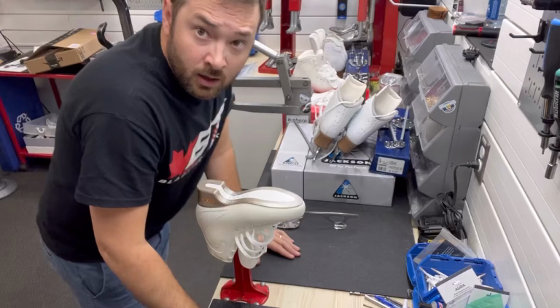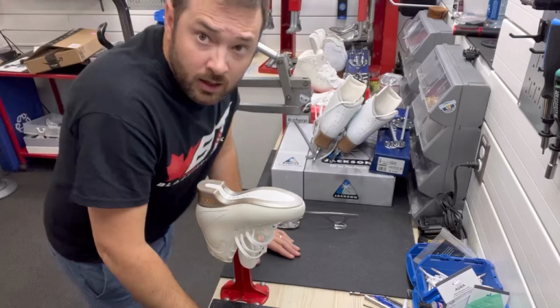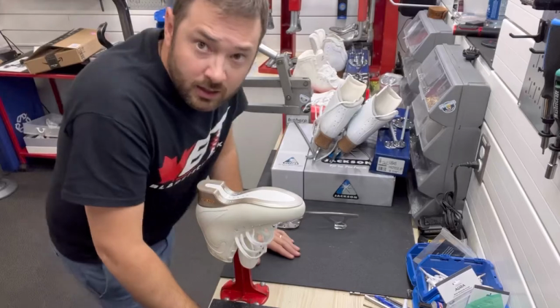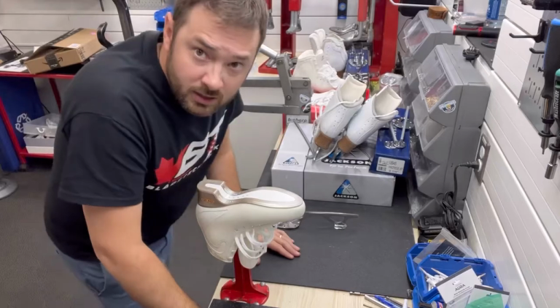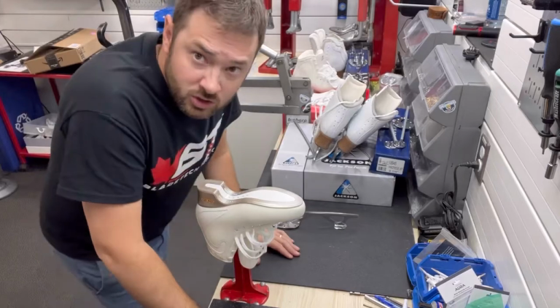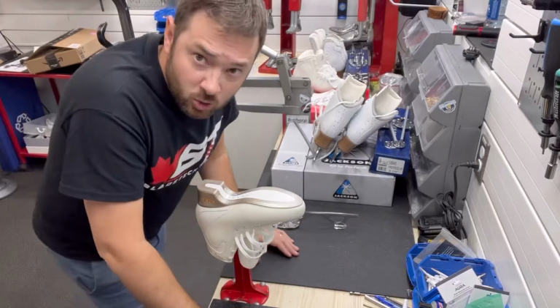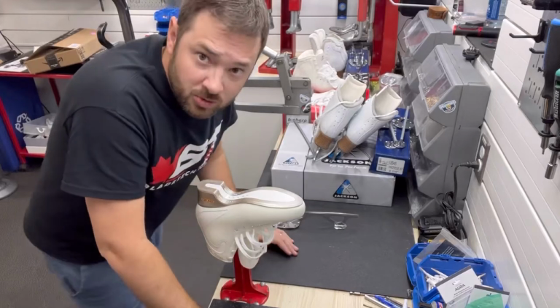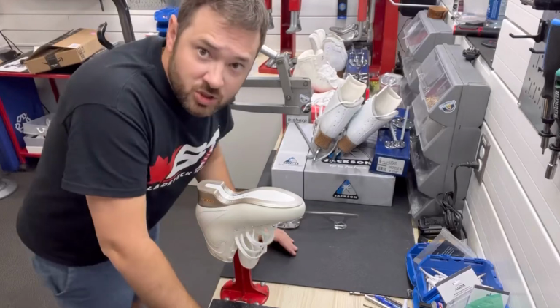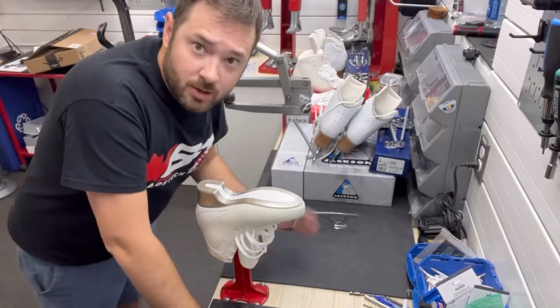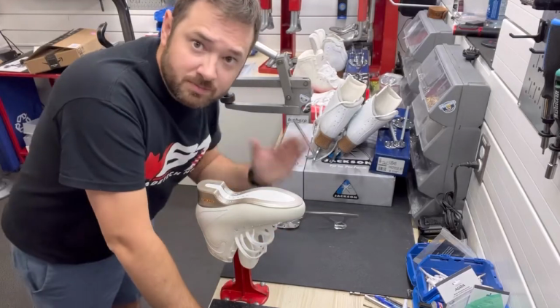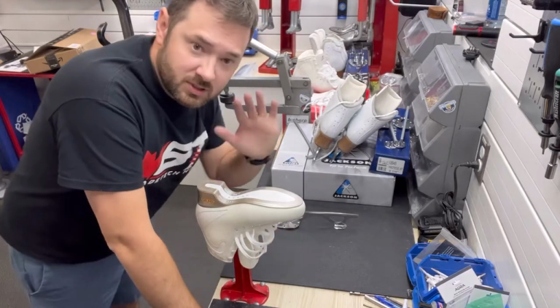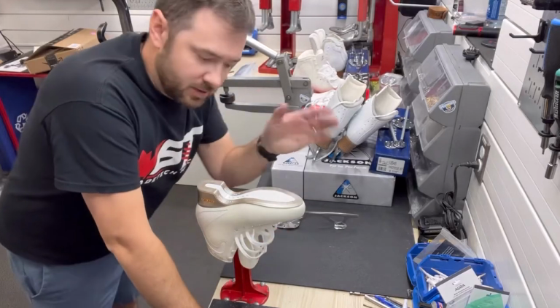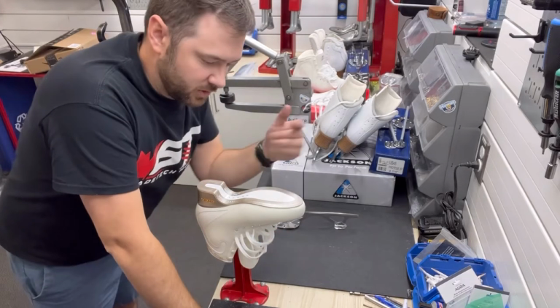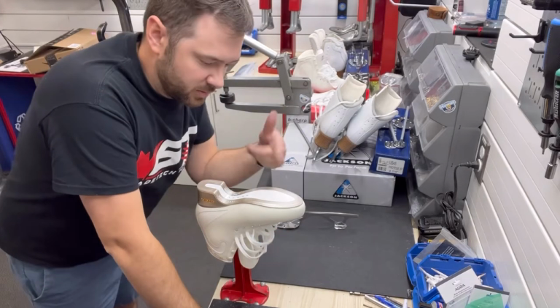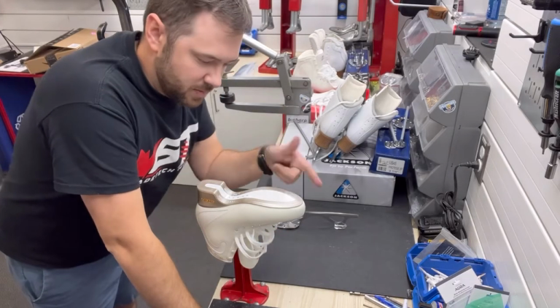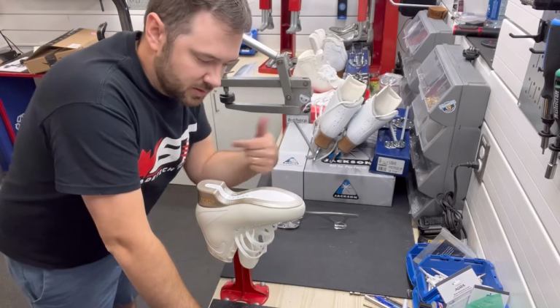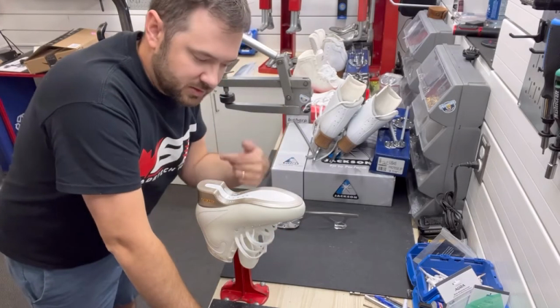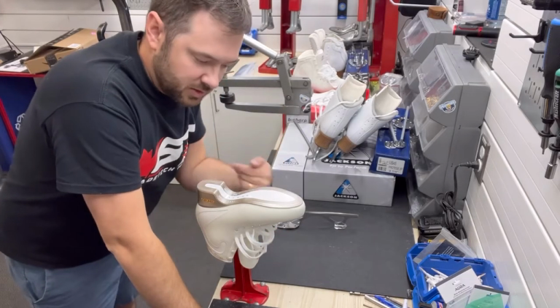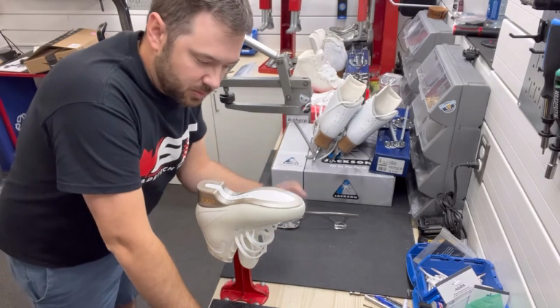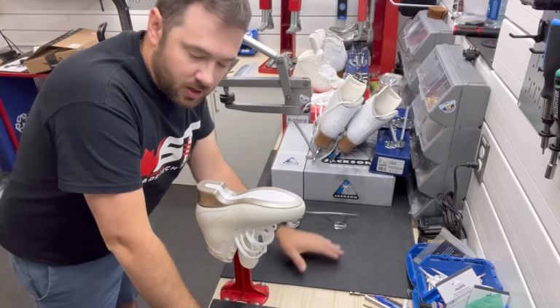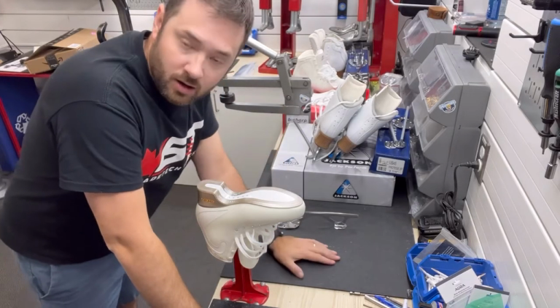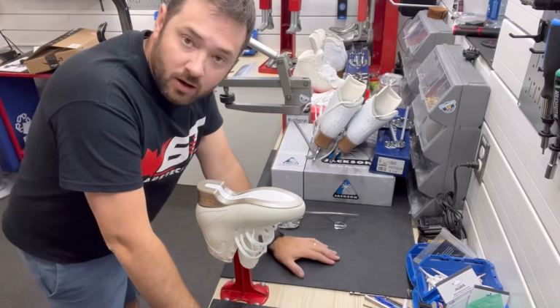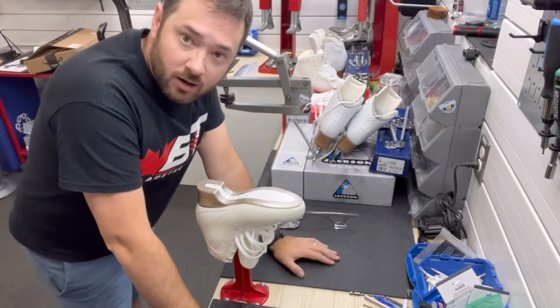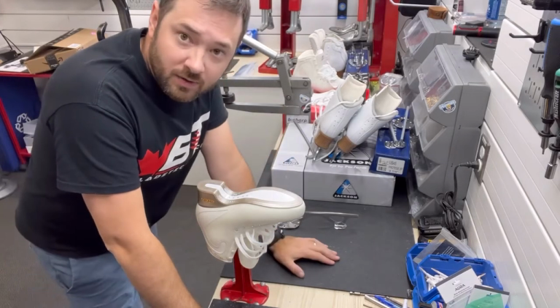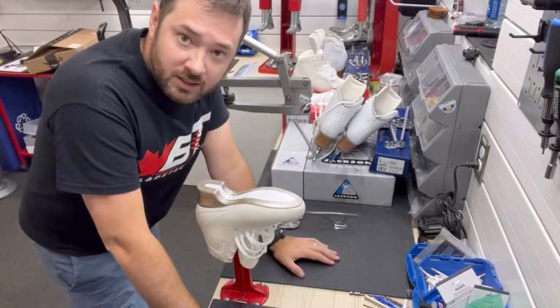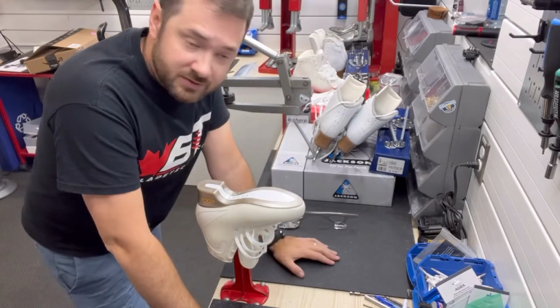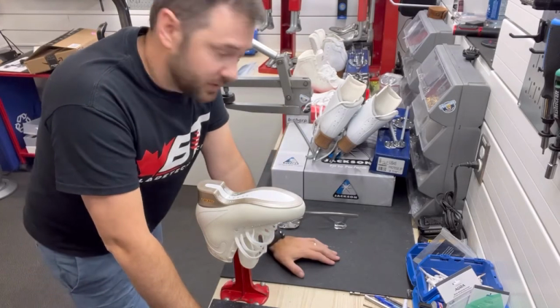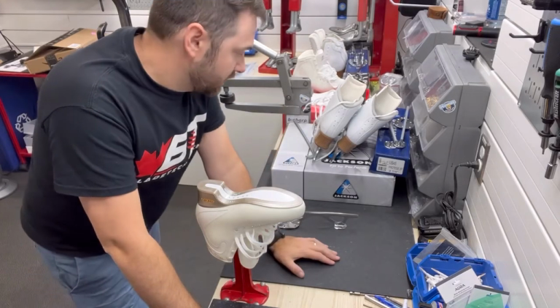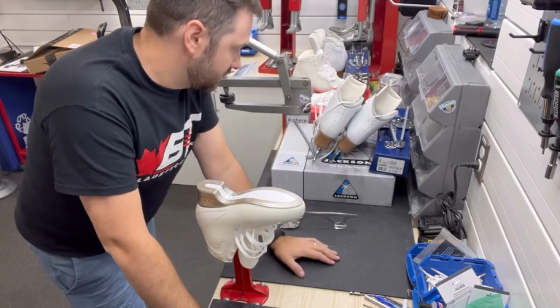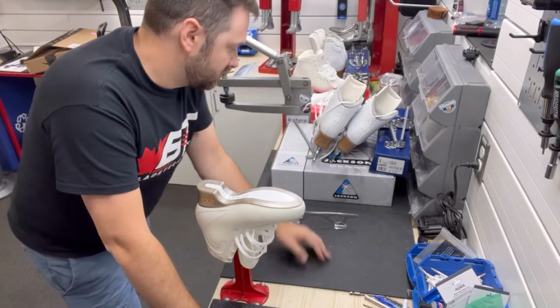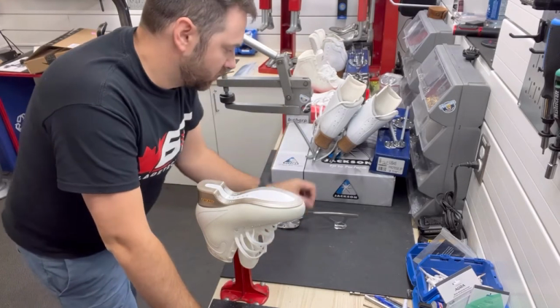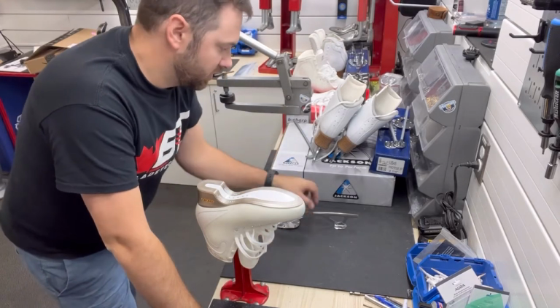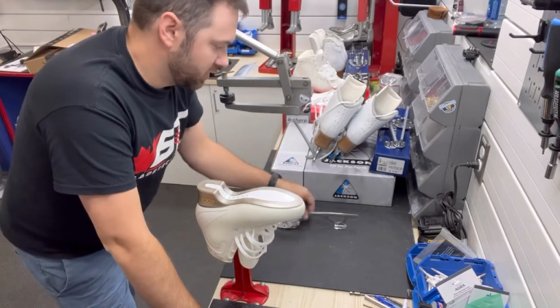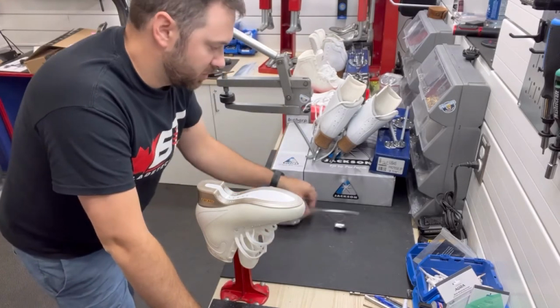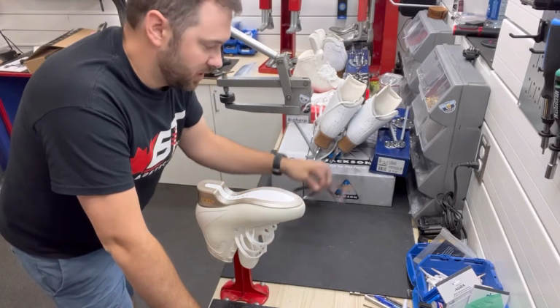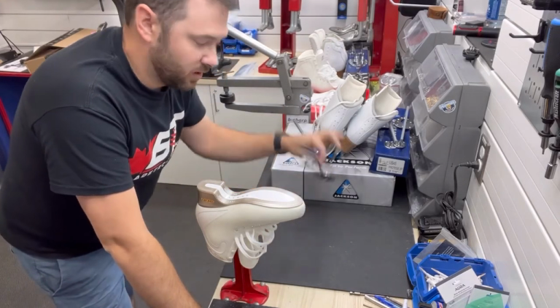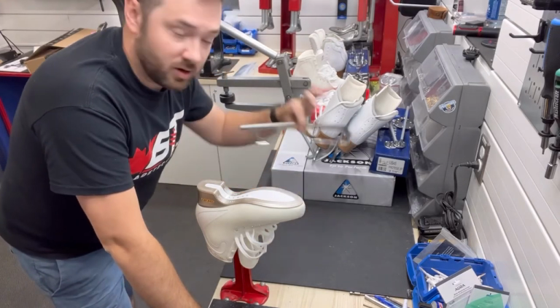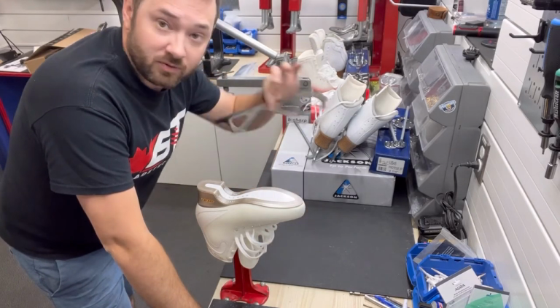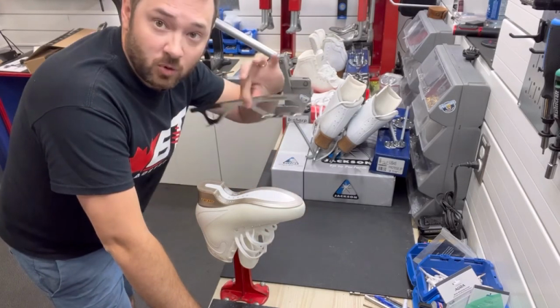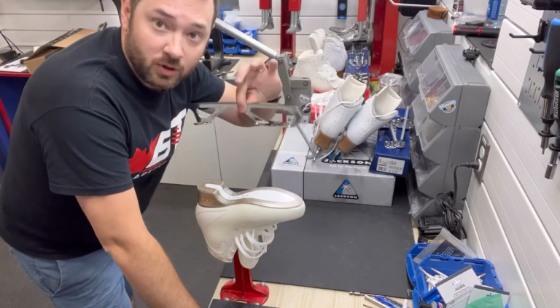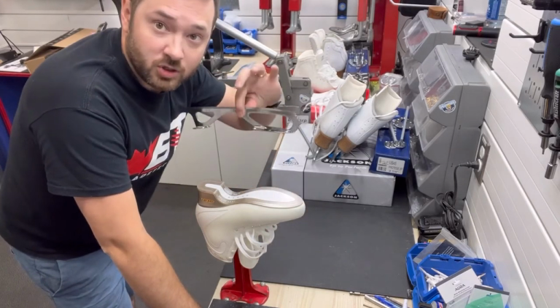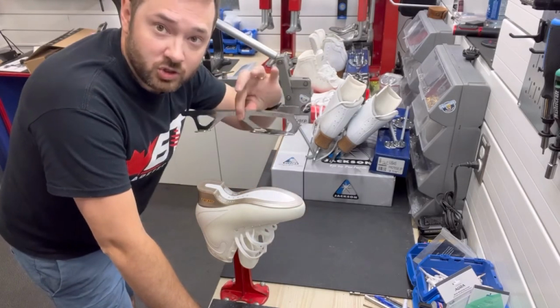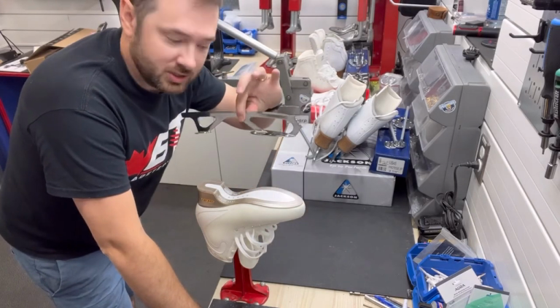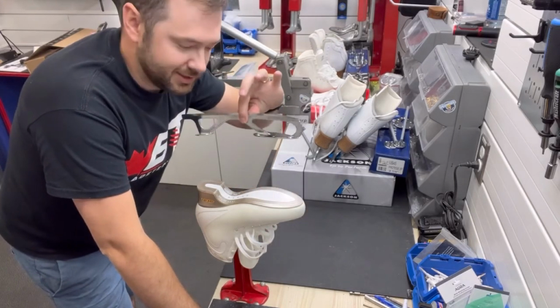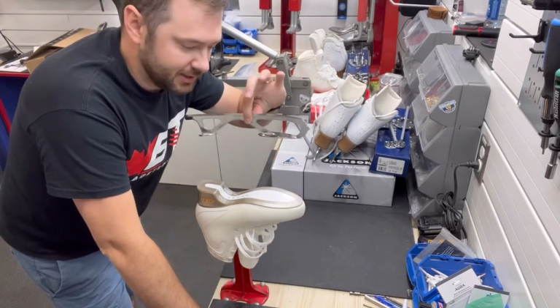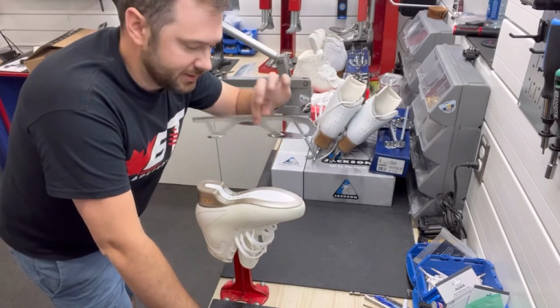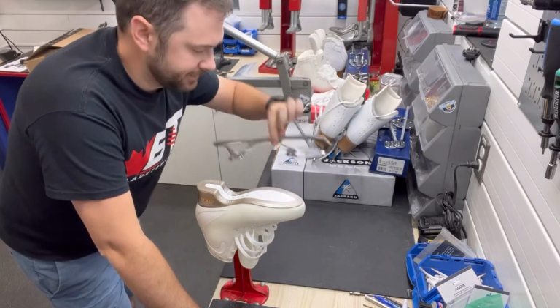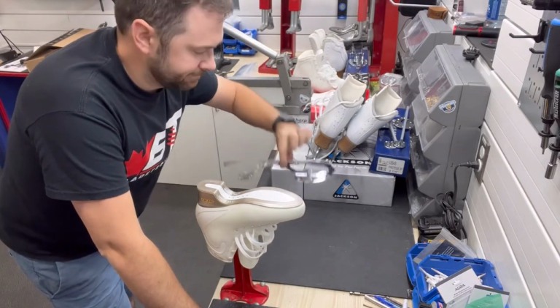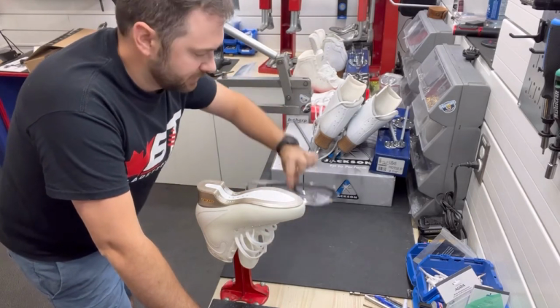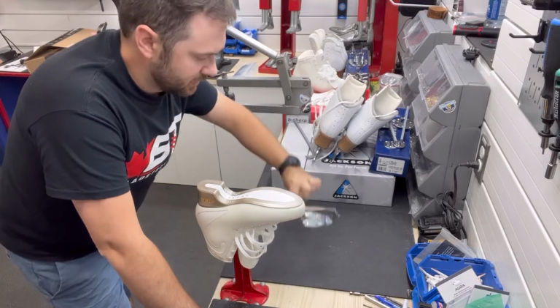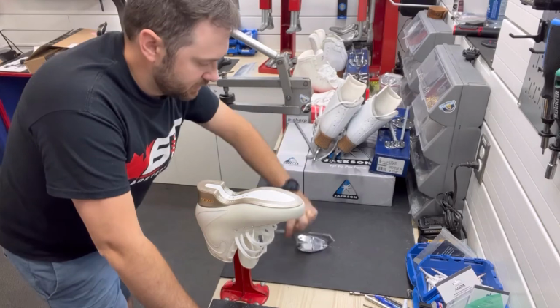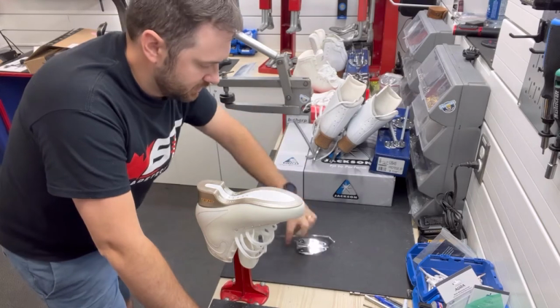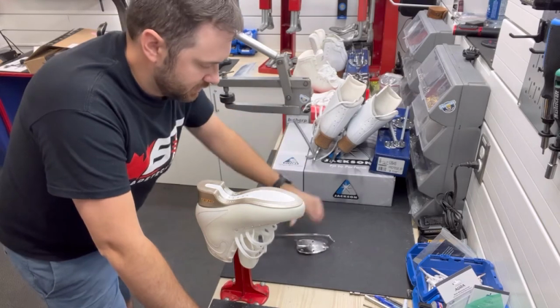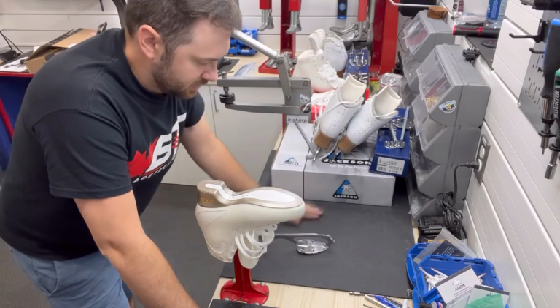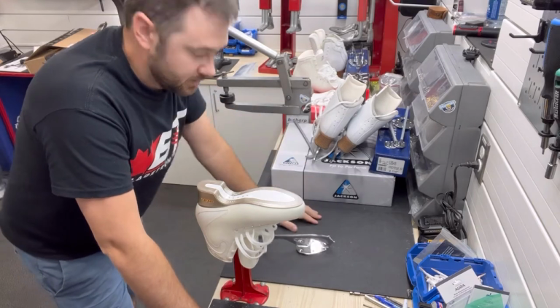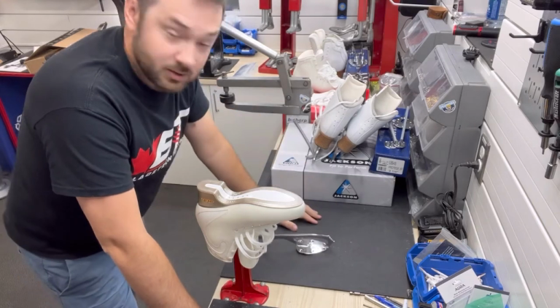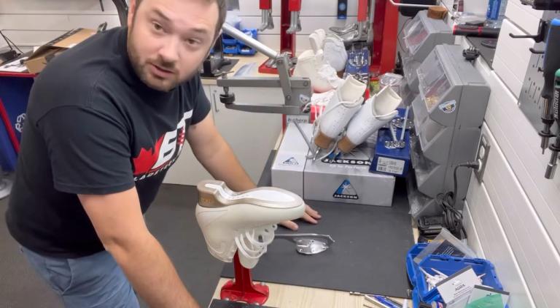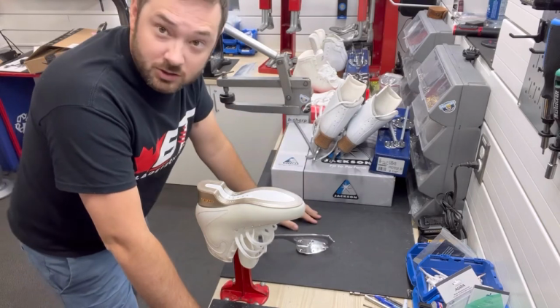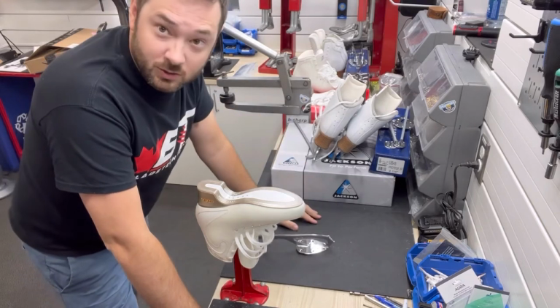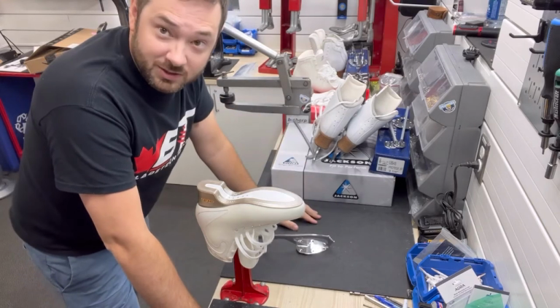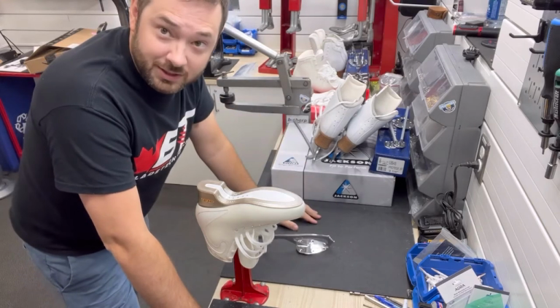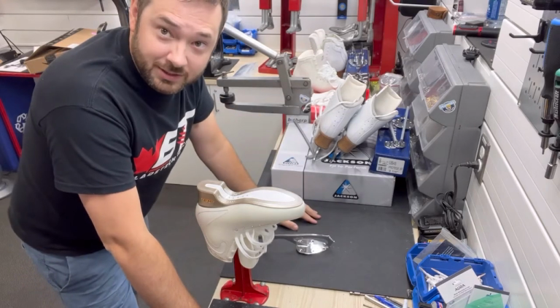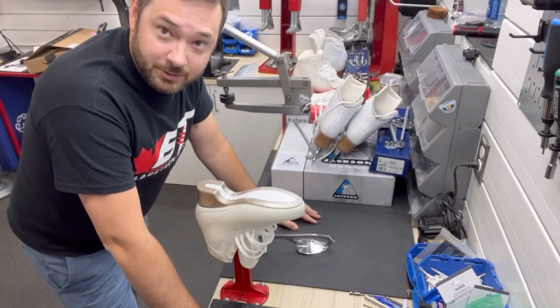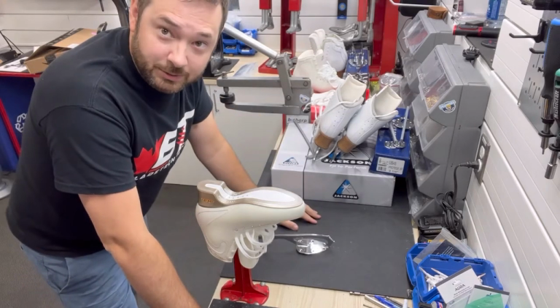Hey guys, it's Joe at B-Sharp. Today we're going to be mounting a pair of ice flies with a pair of Coronation Ace lights. So let's get into it.